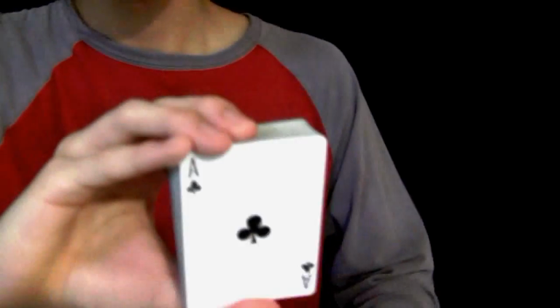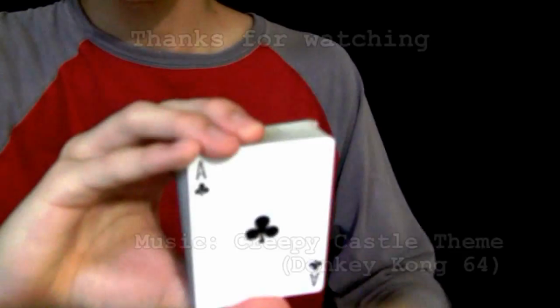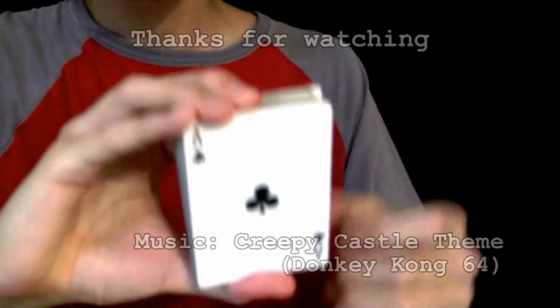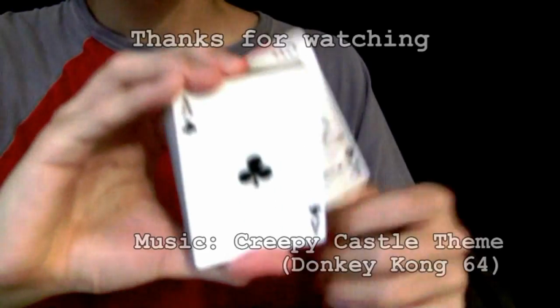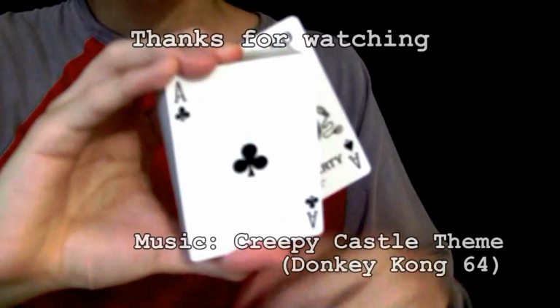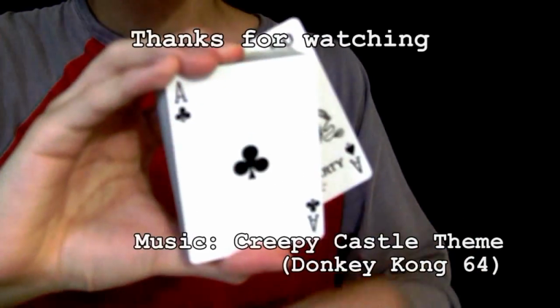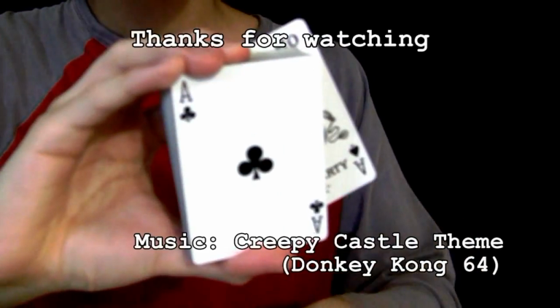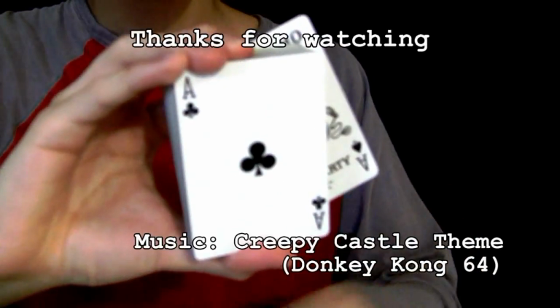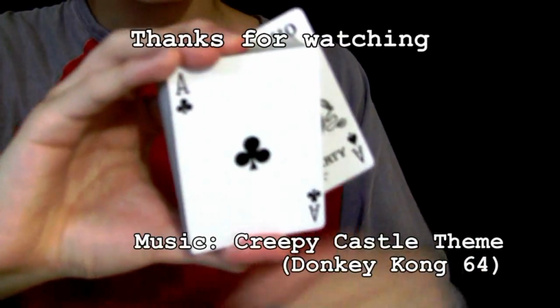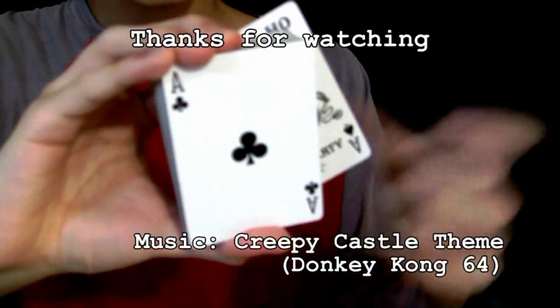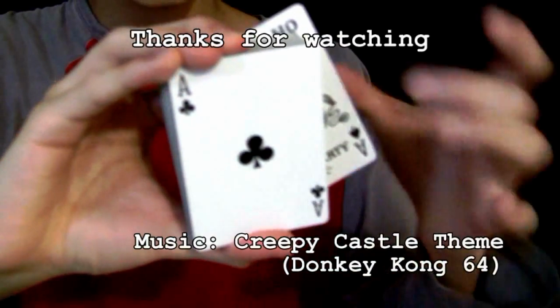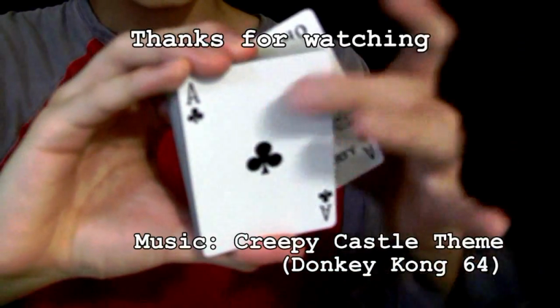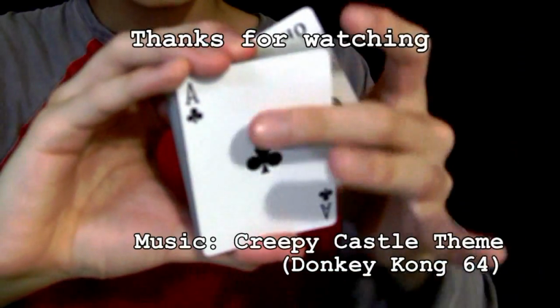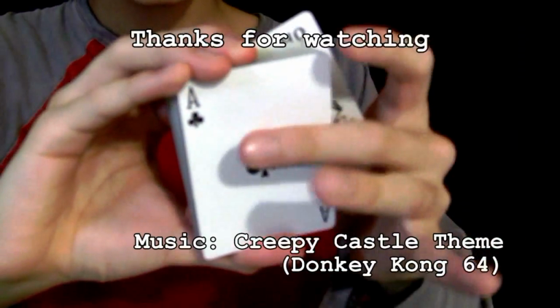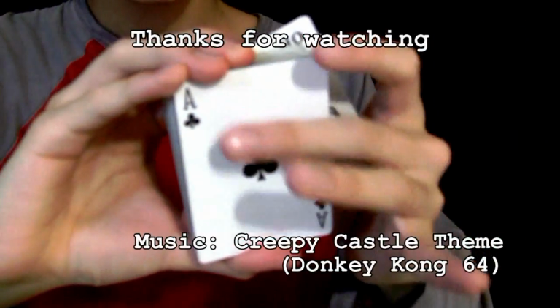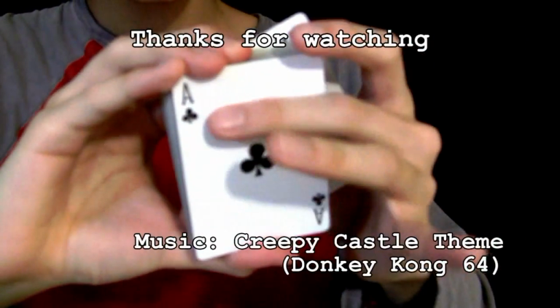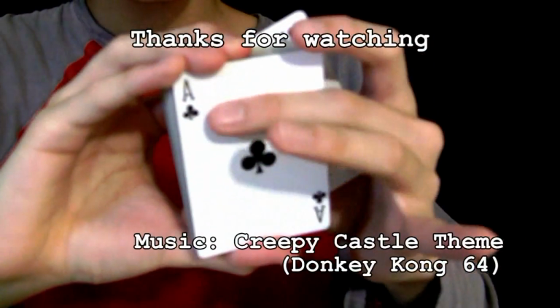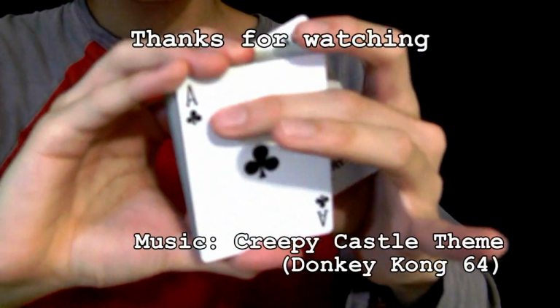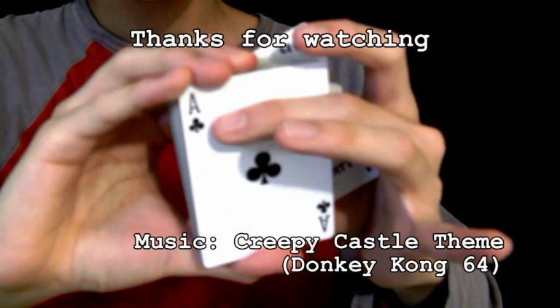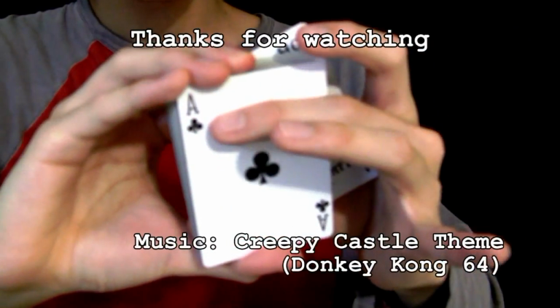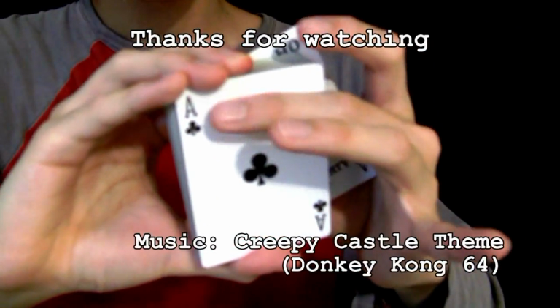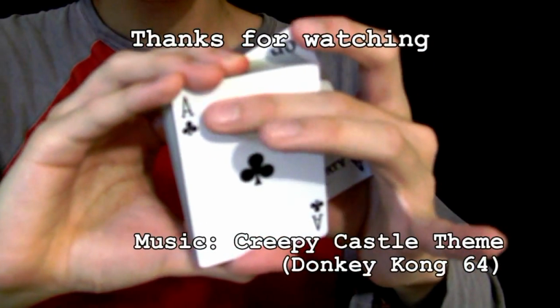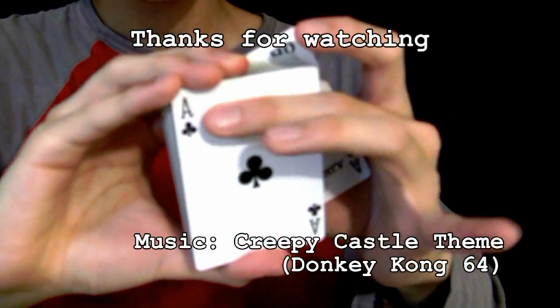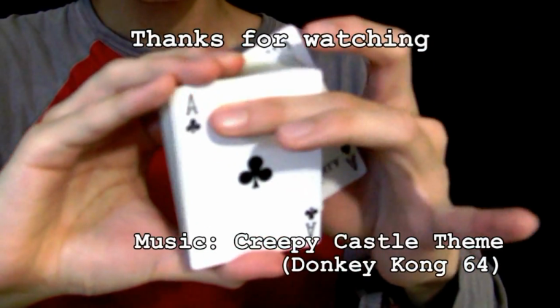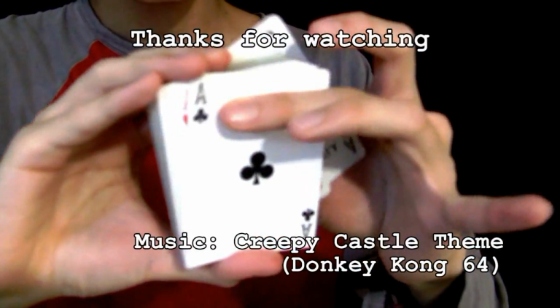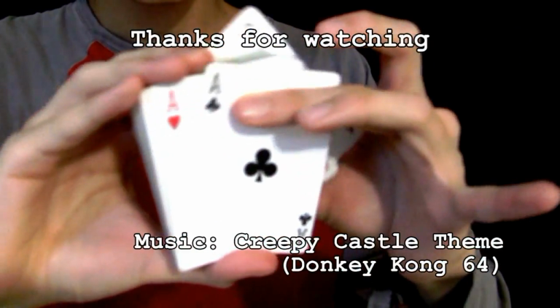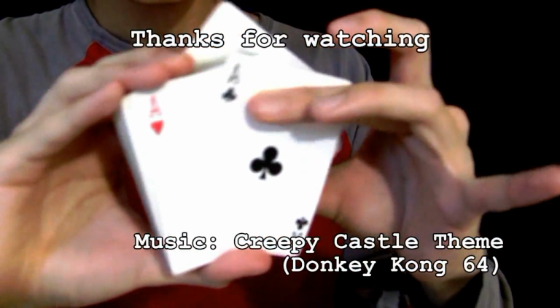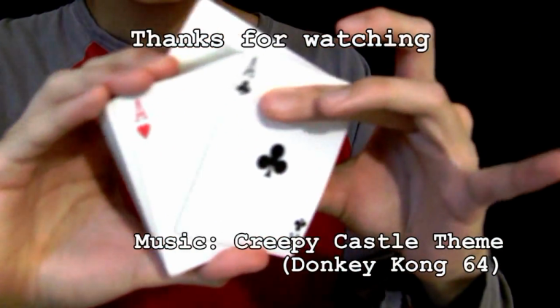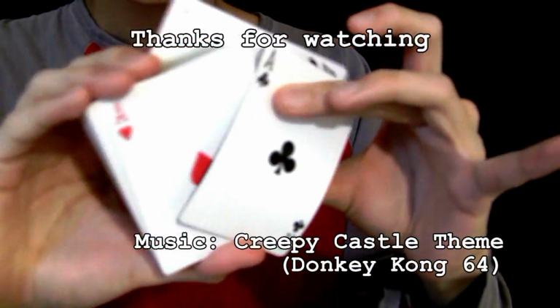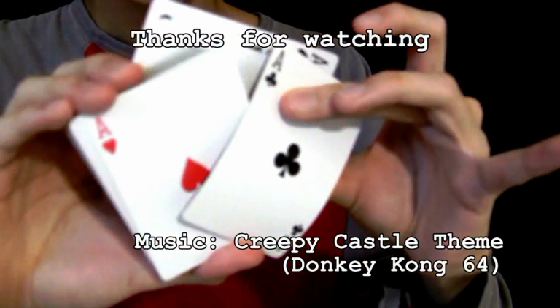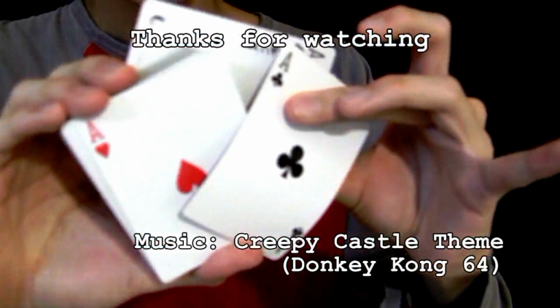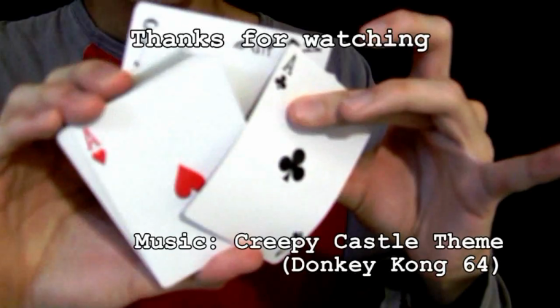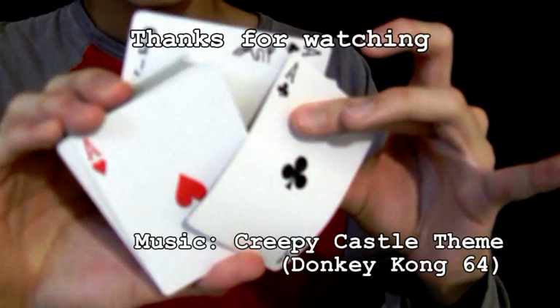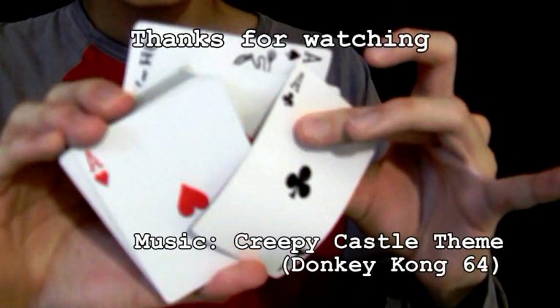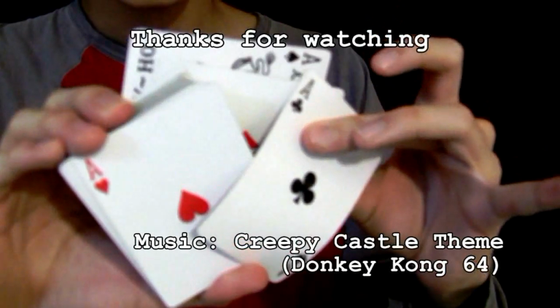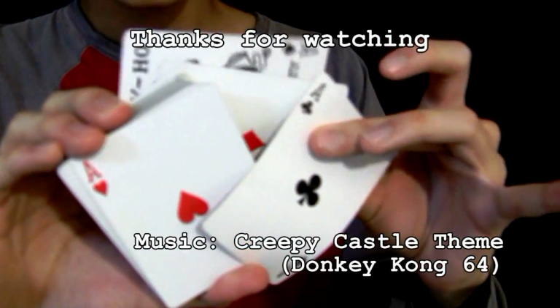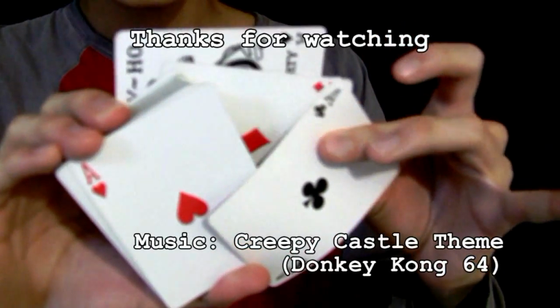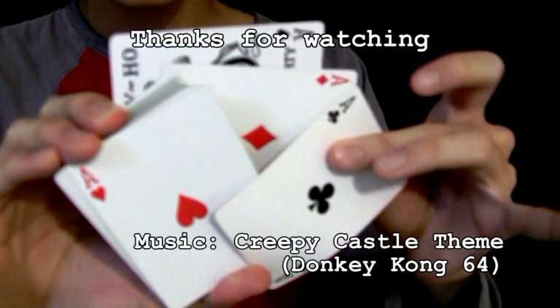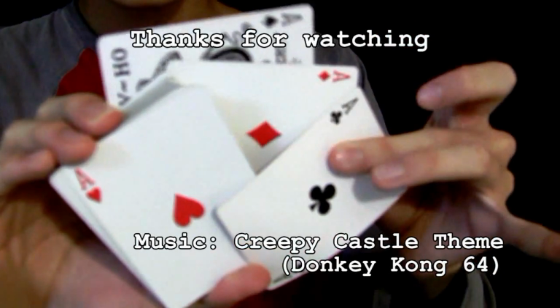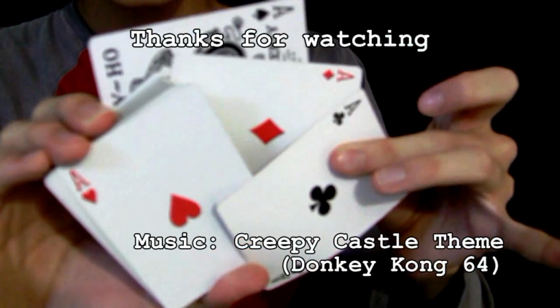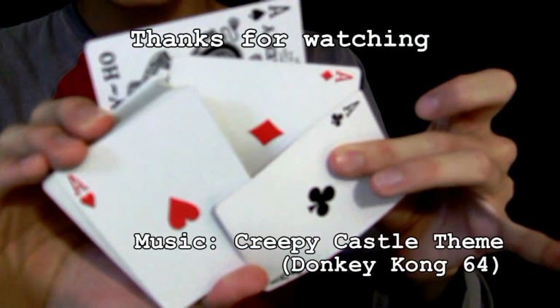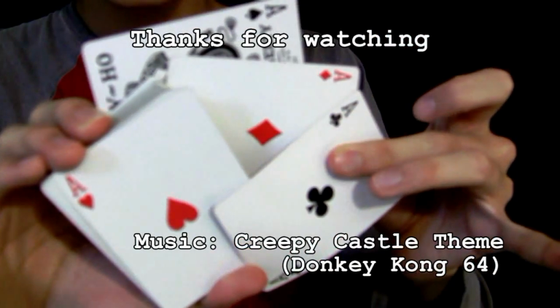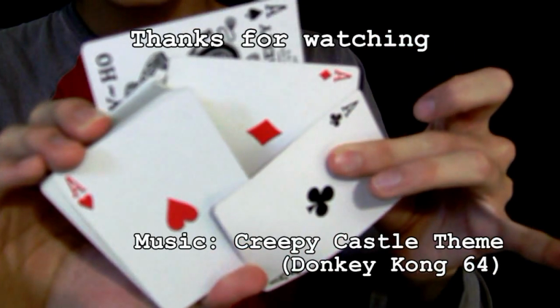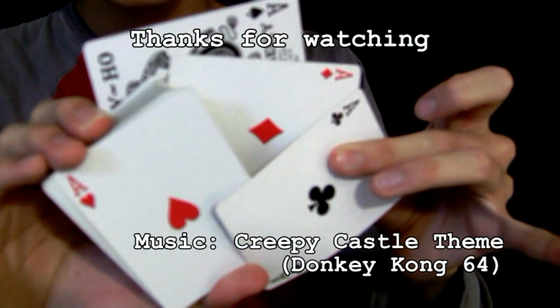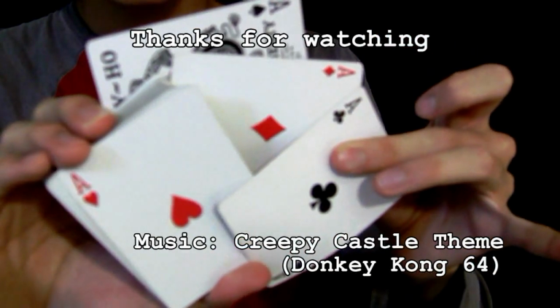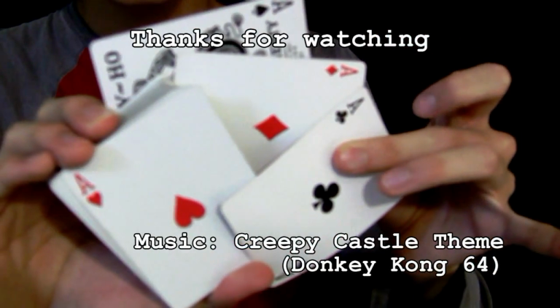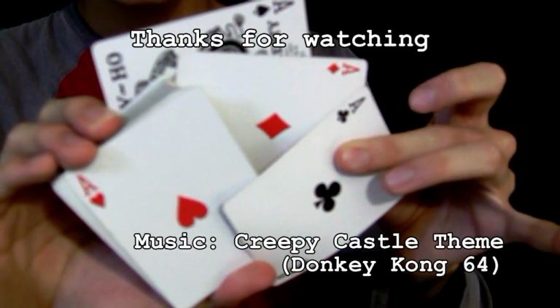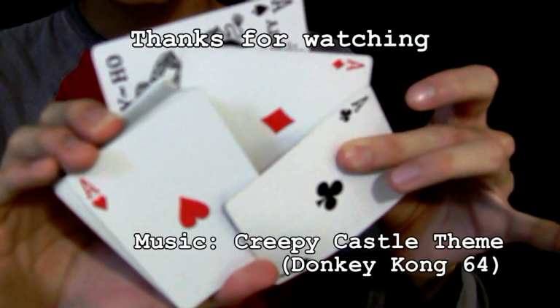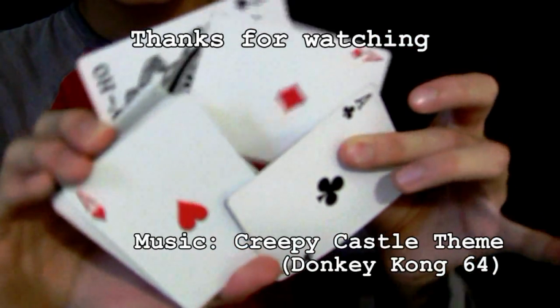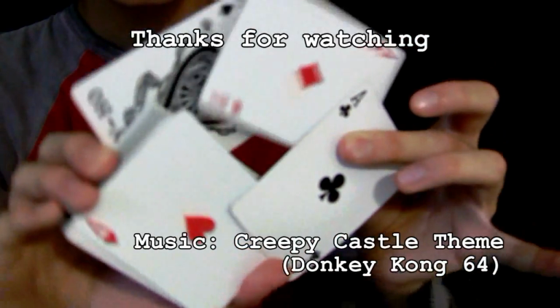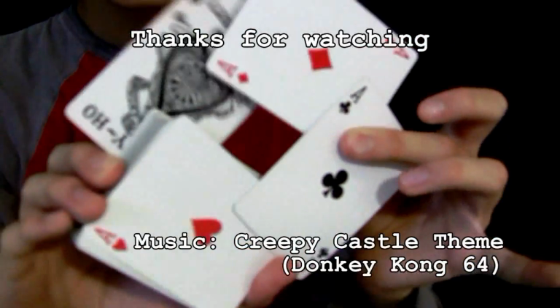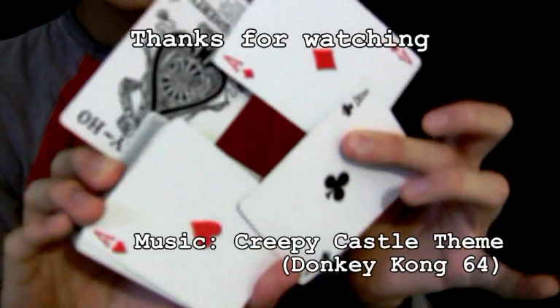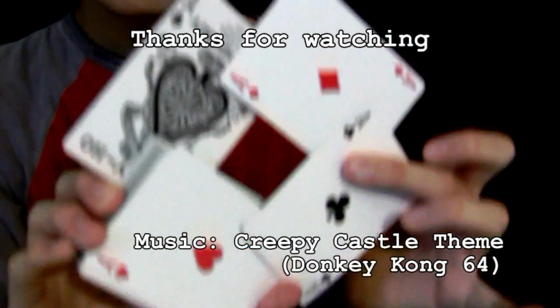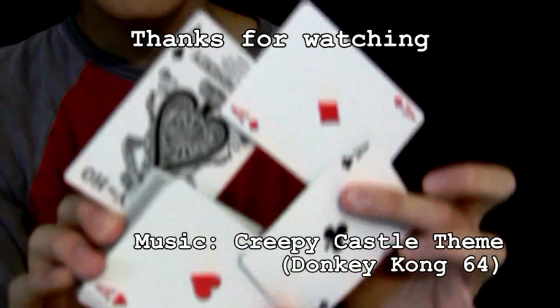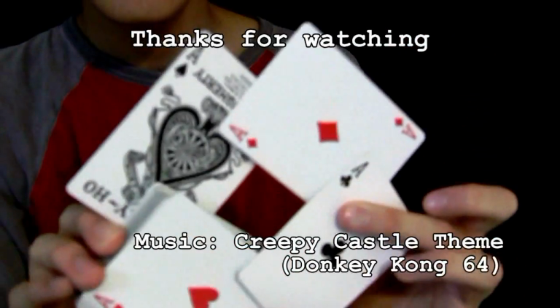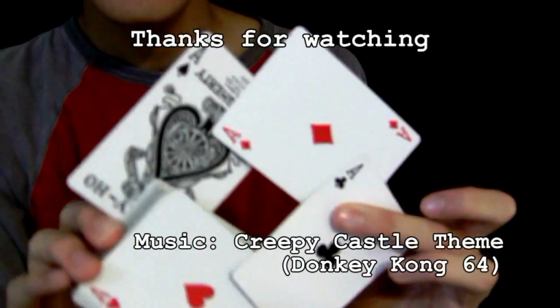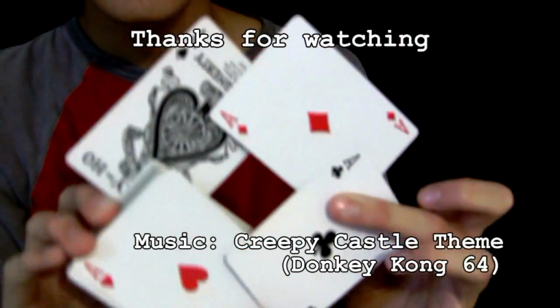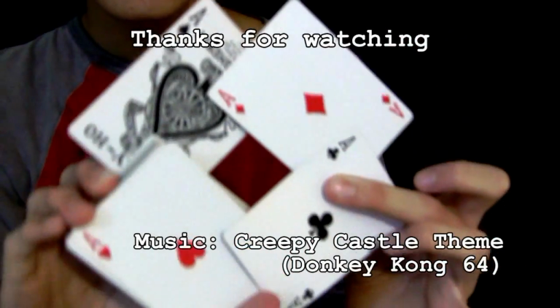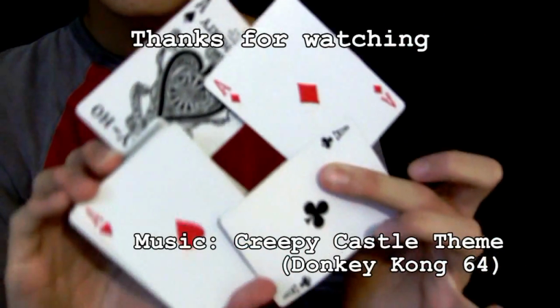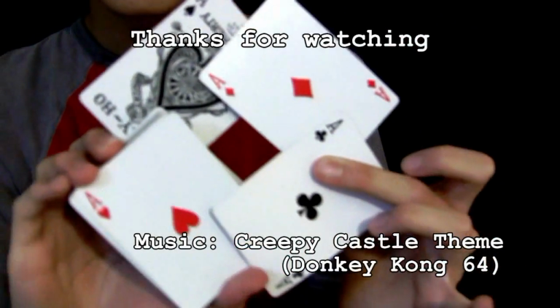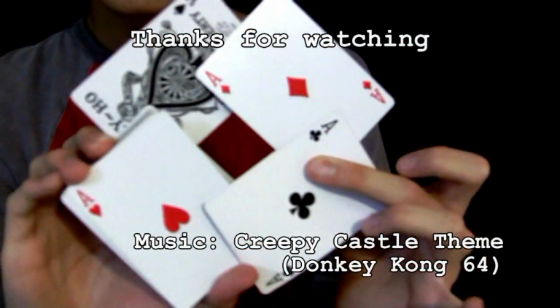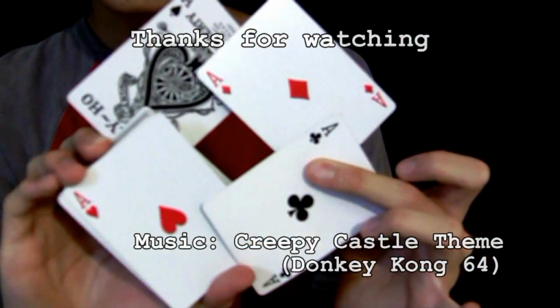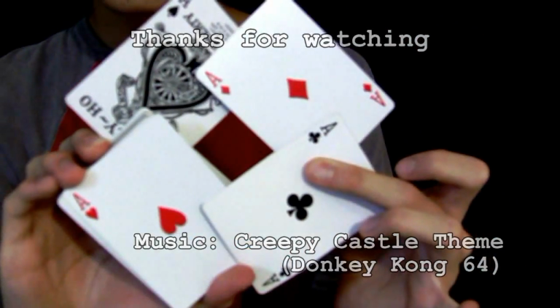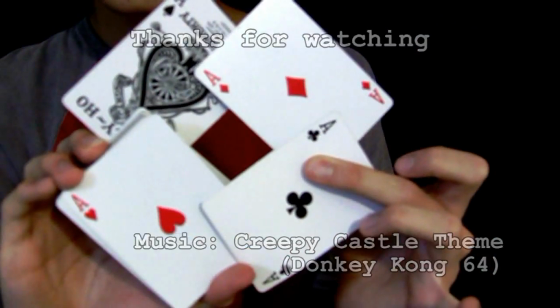There are more tutorials to come during the summer, so please subscribe so you'll know when I post them. Happy flourishing!